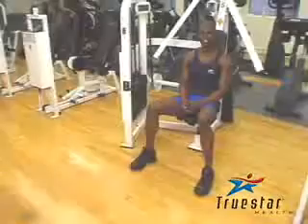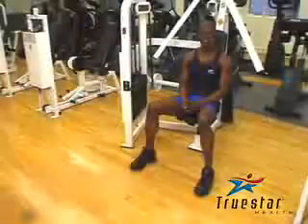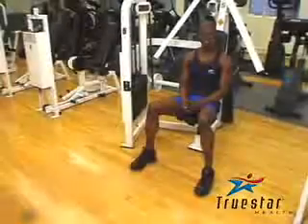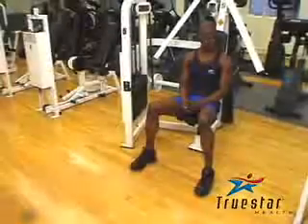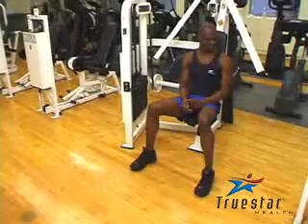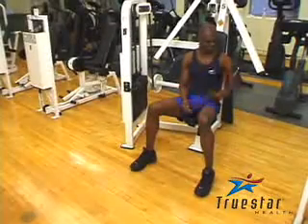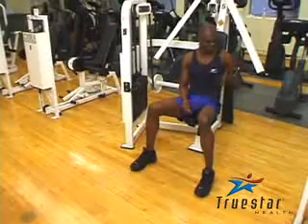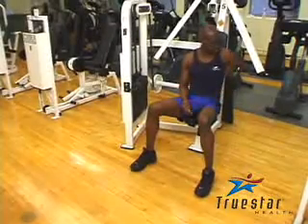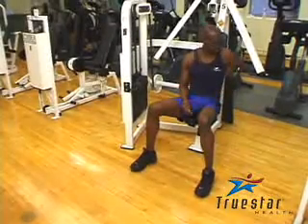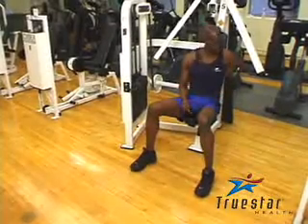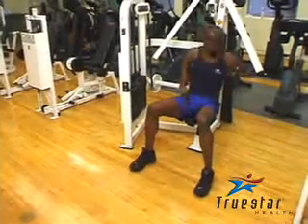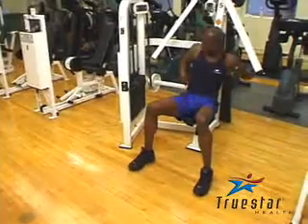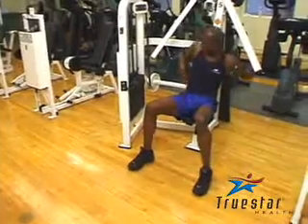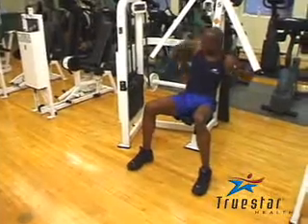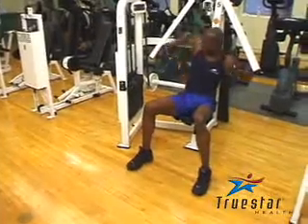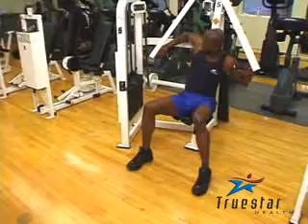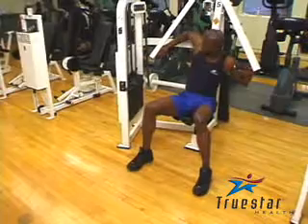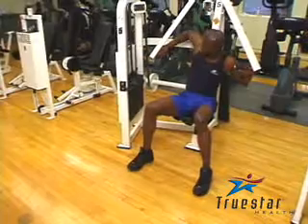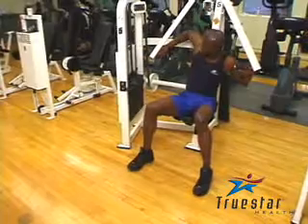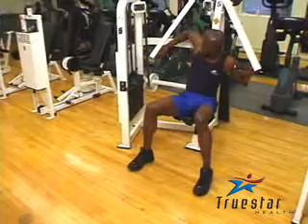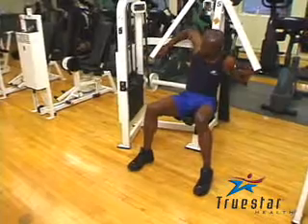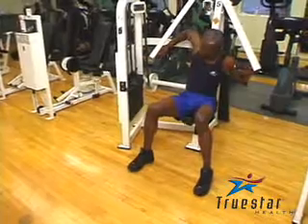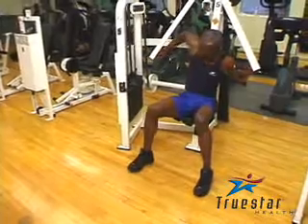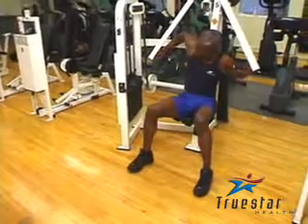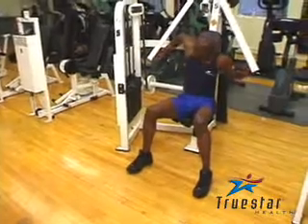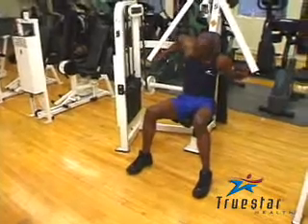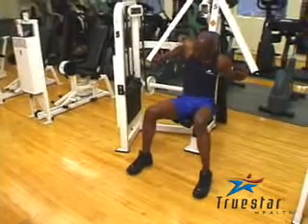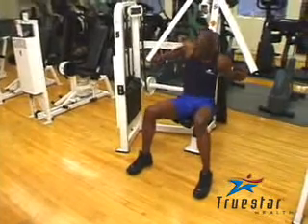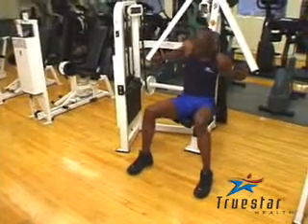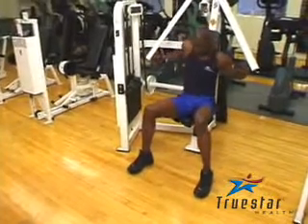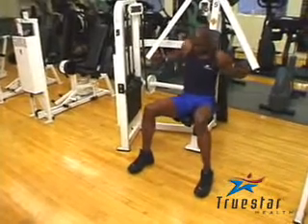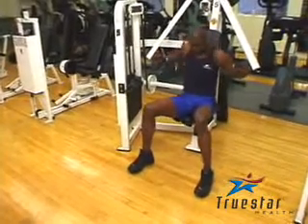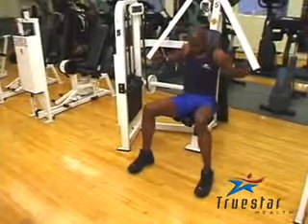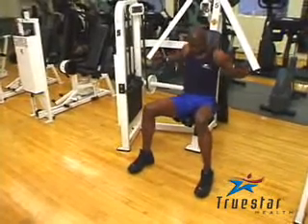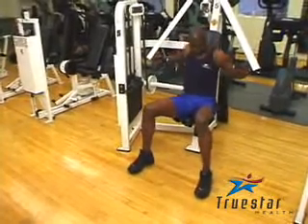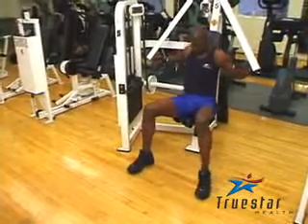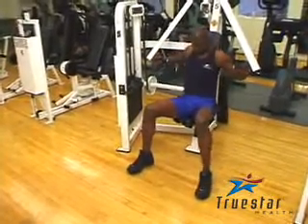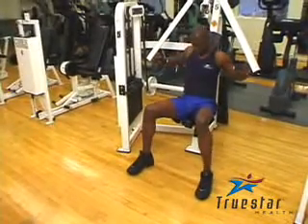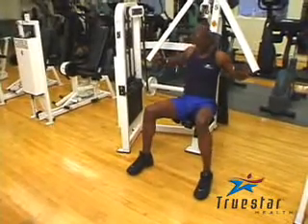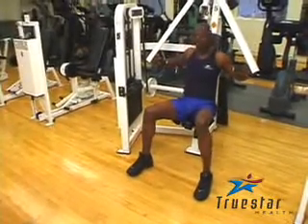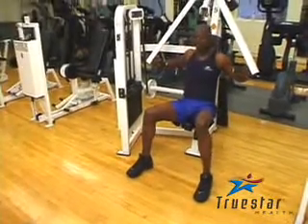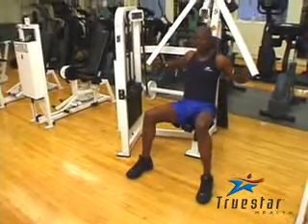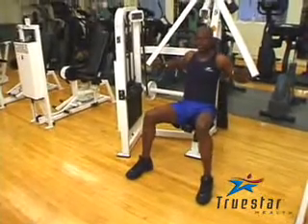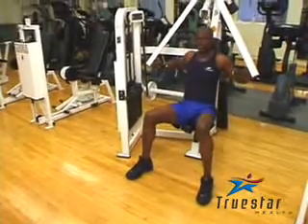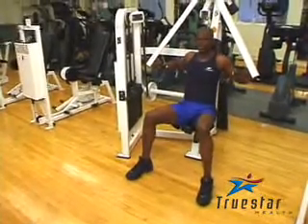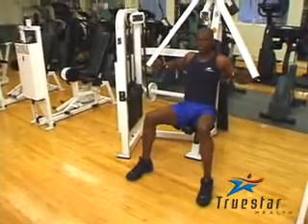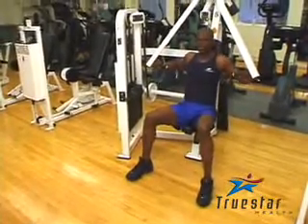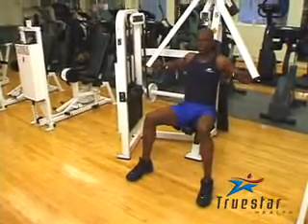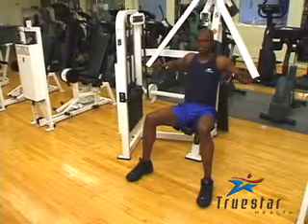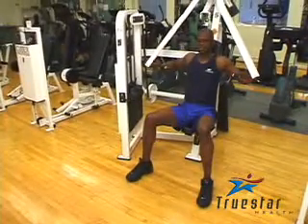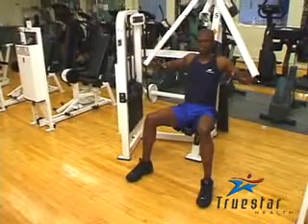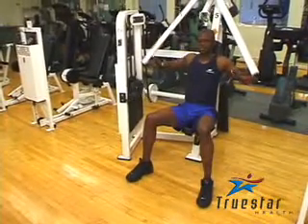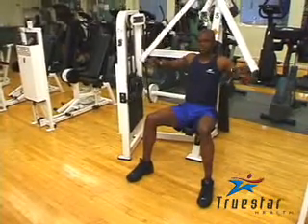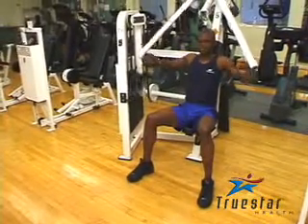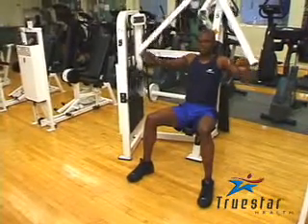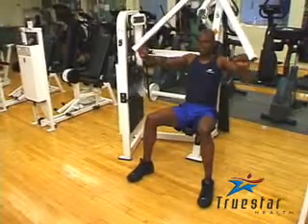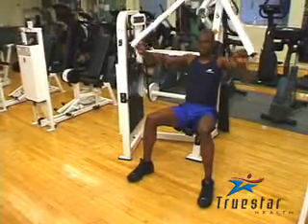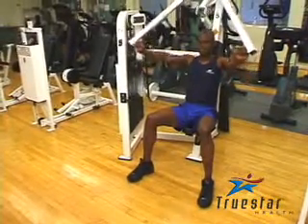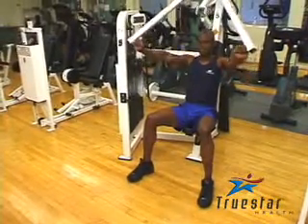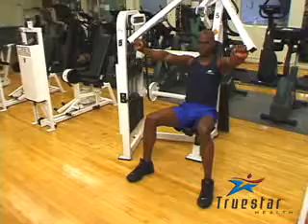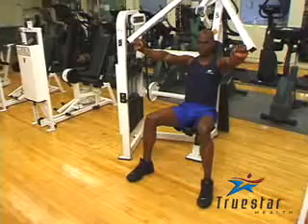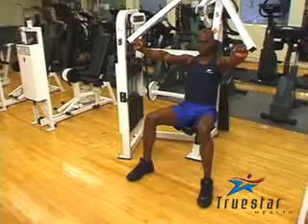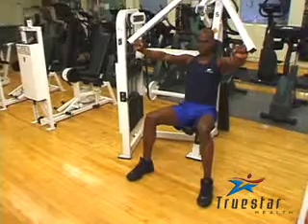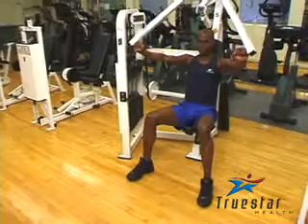Your health club may have this exact machine or a variation of this machine. Uzo is simply performing a seated chest press, a great exercise for the chest muscles.